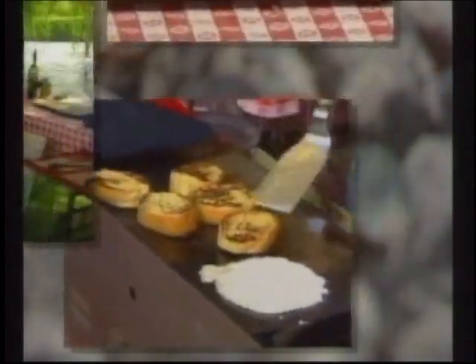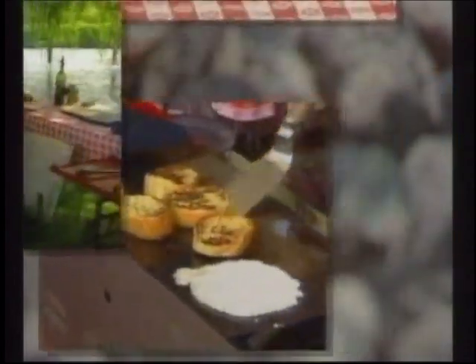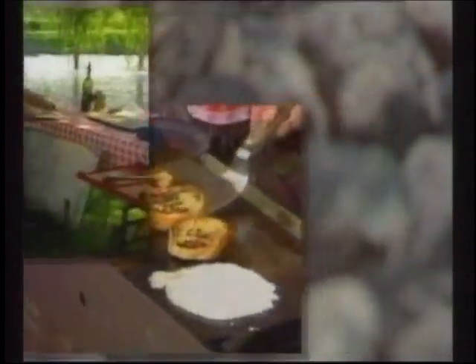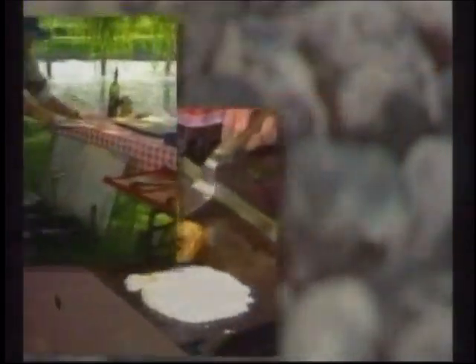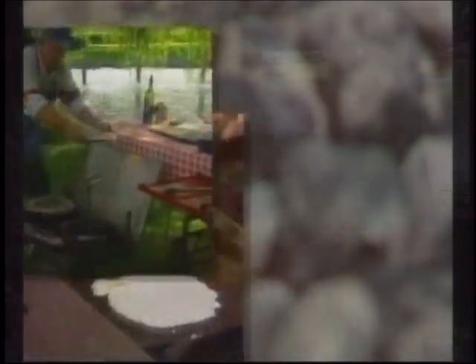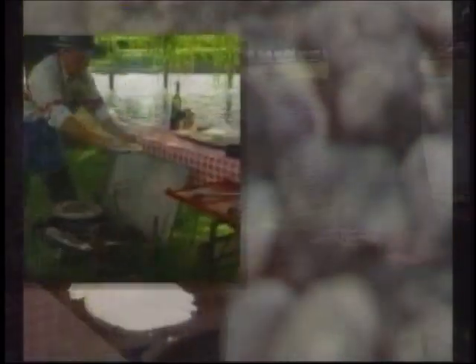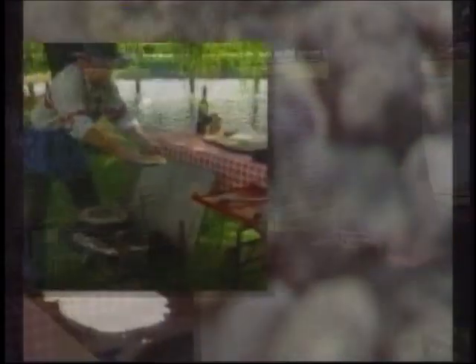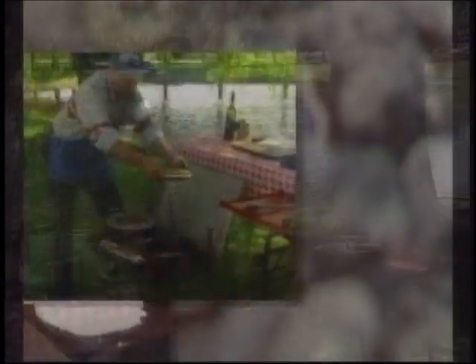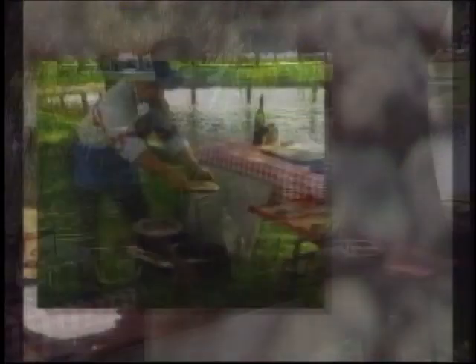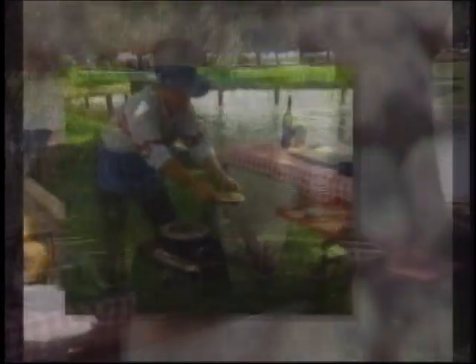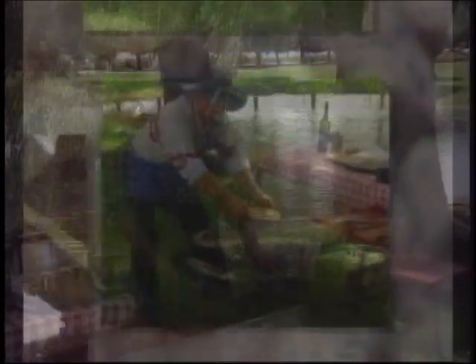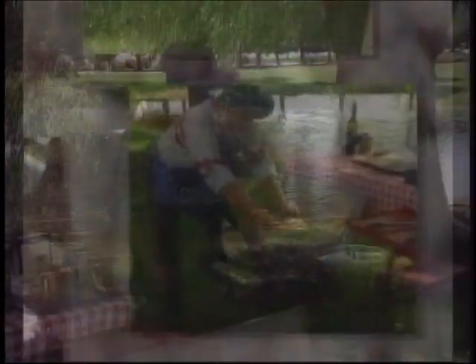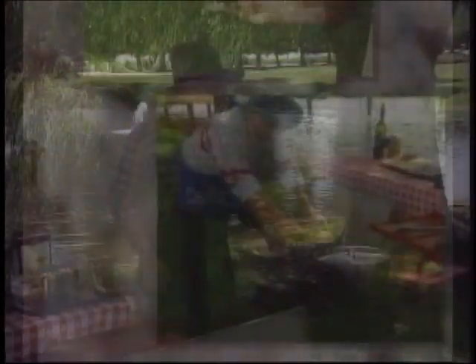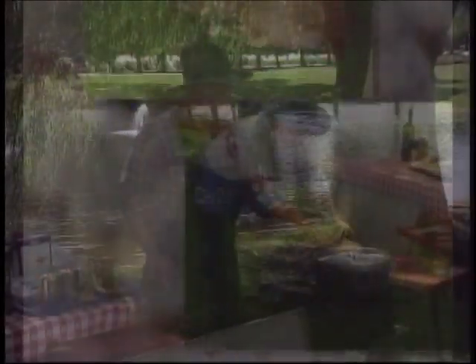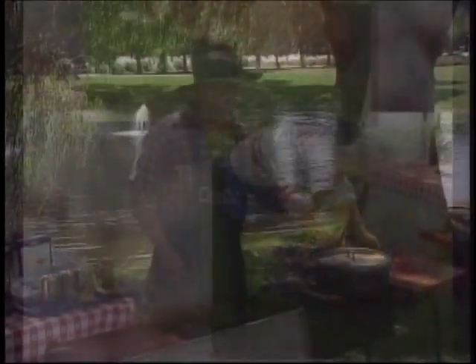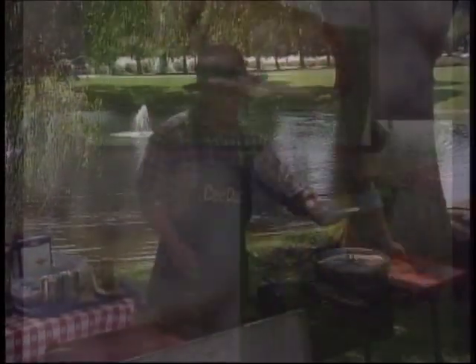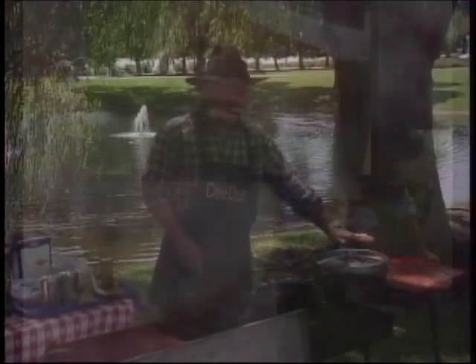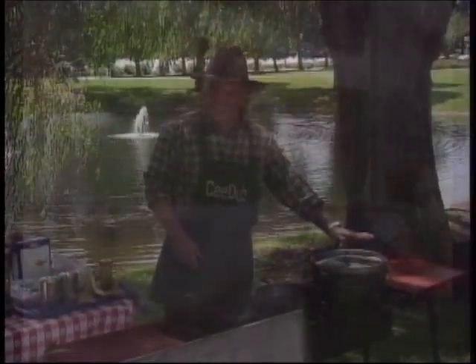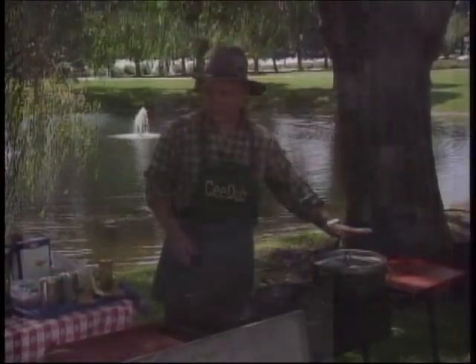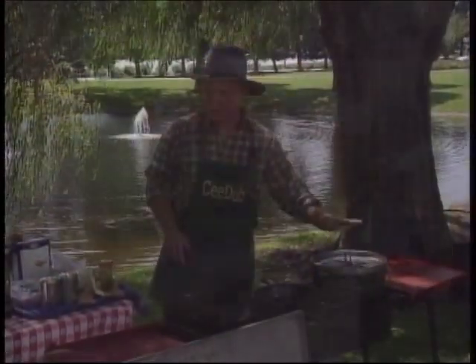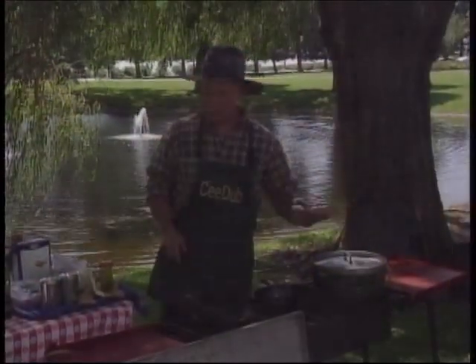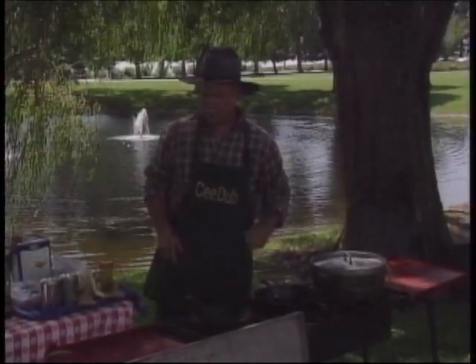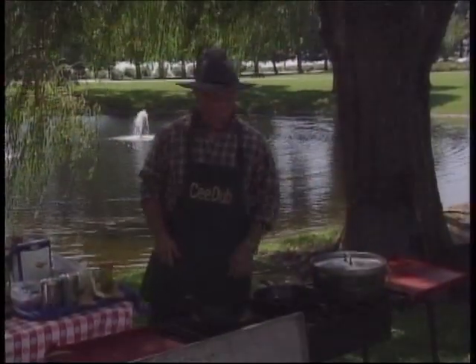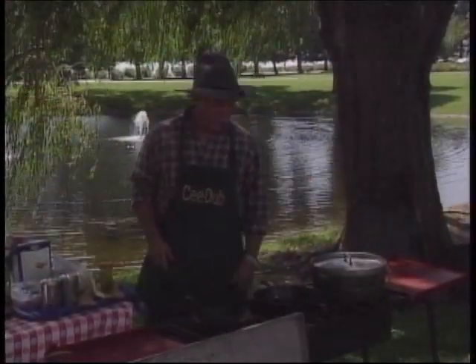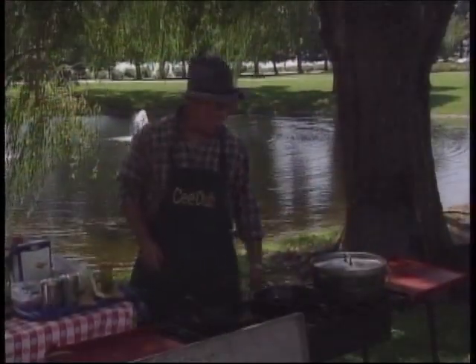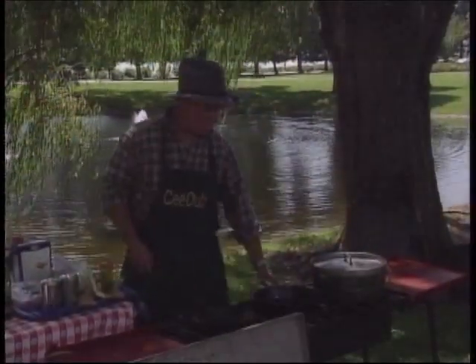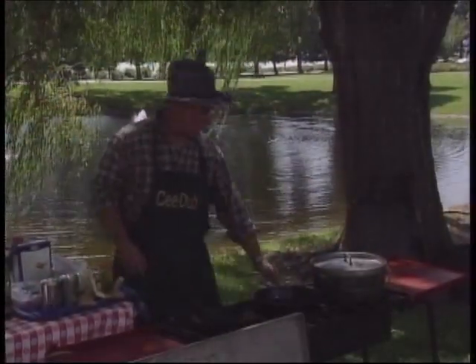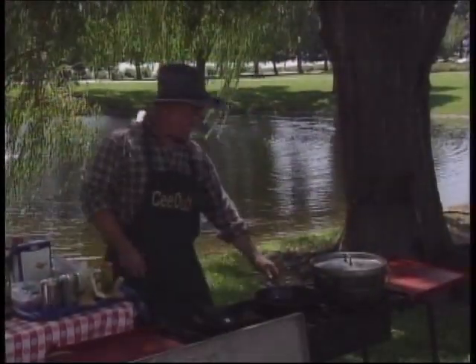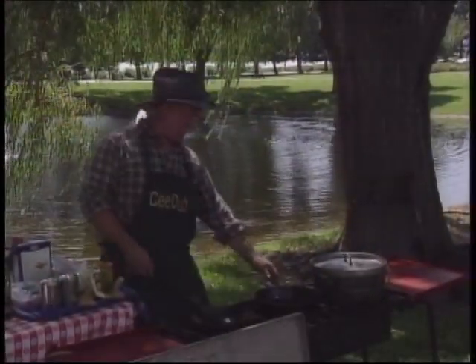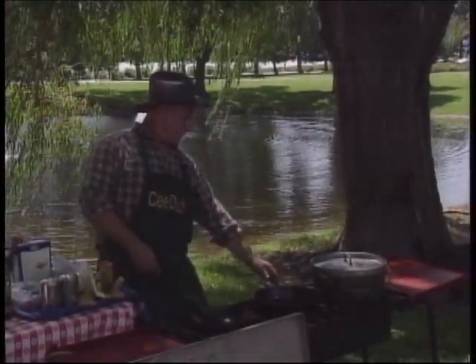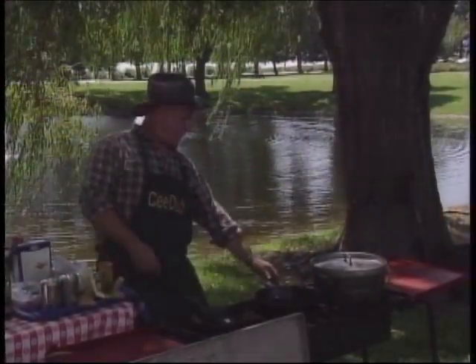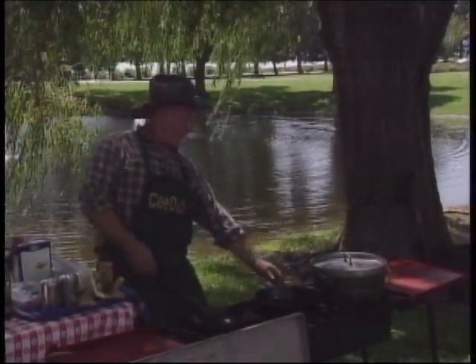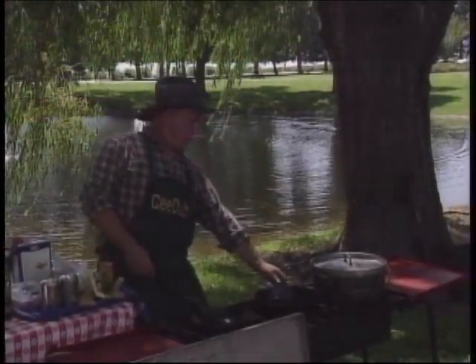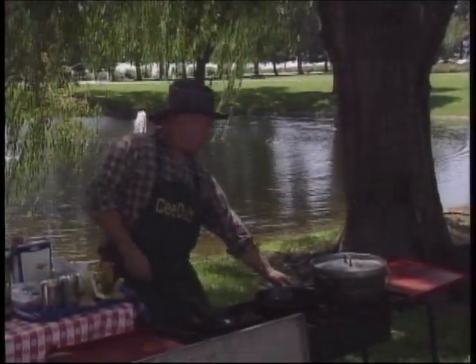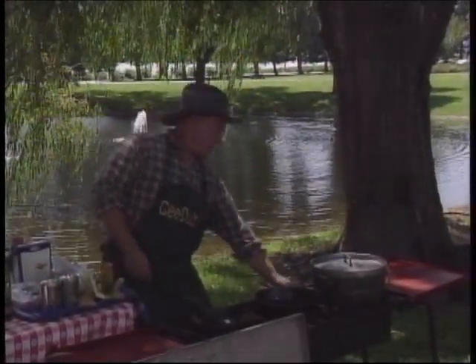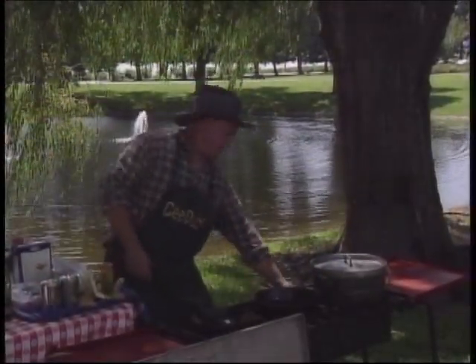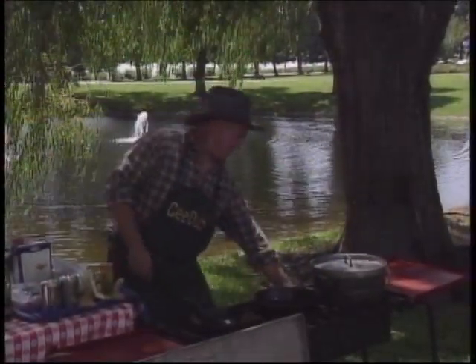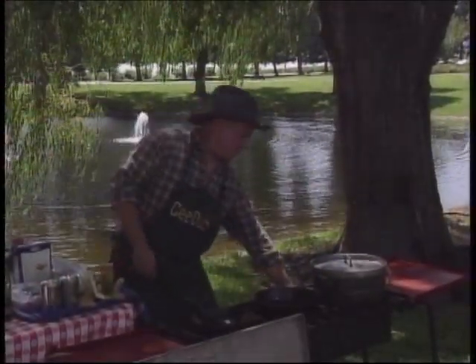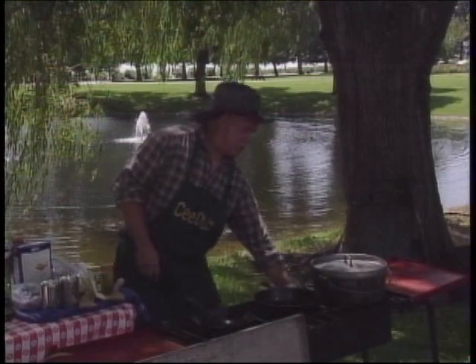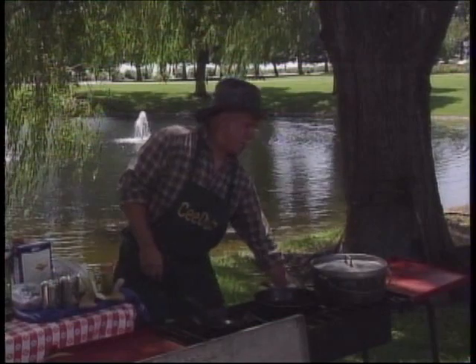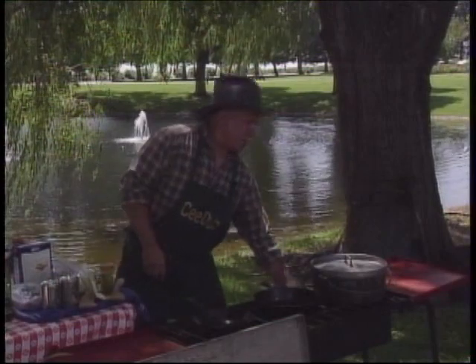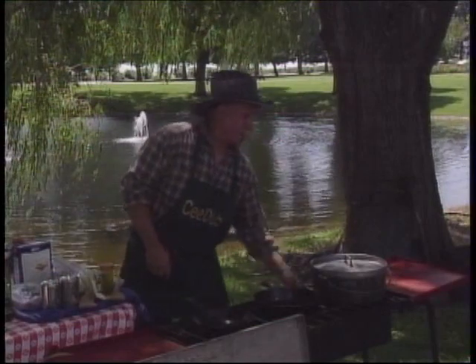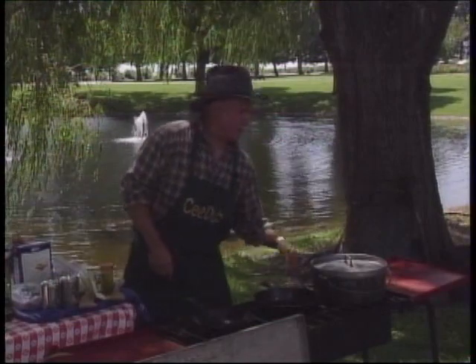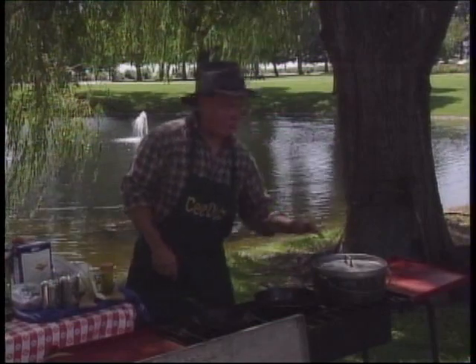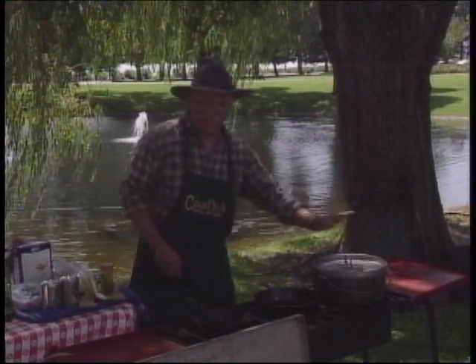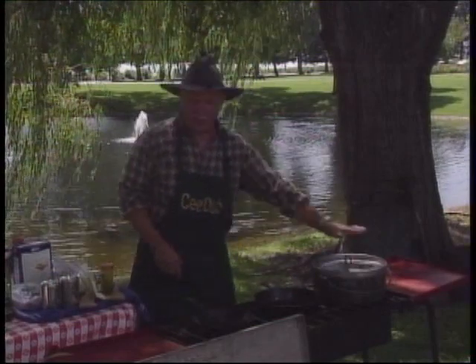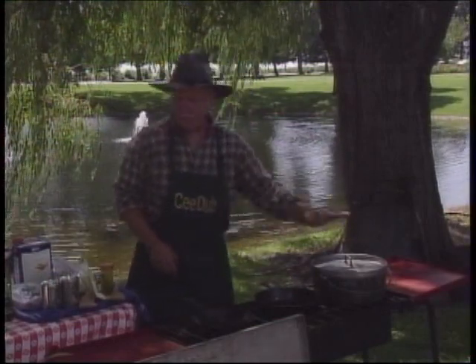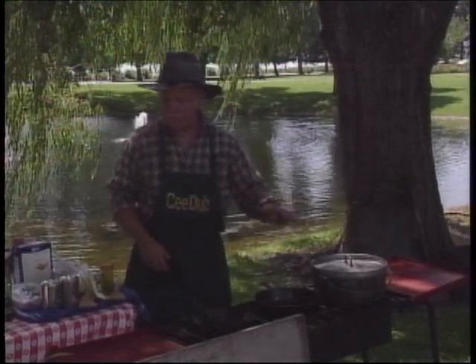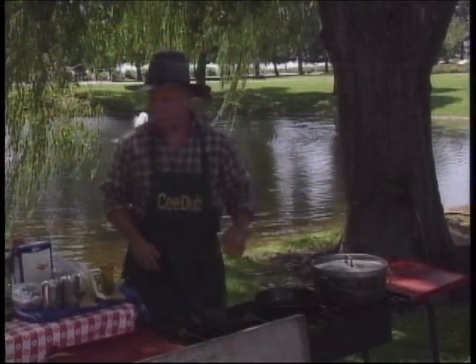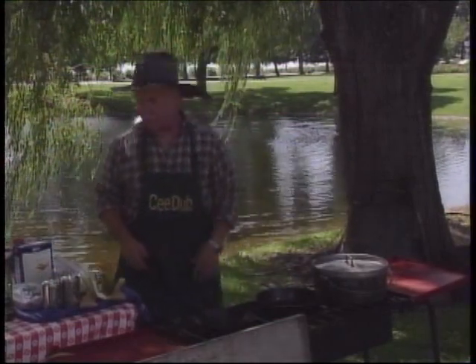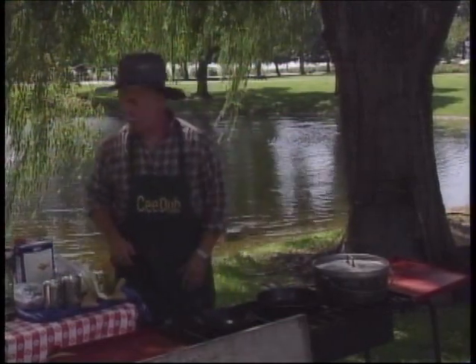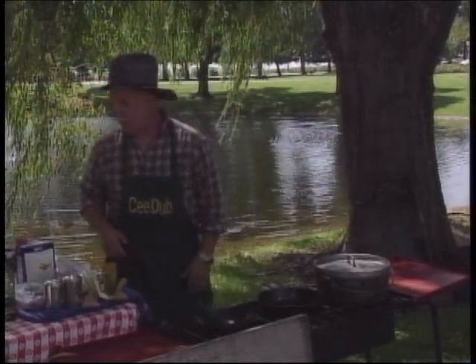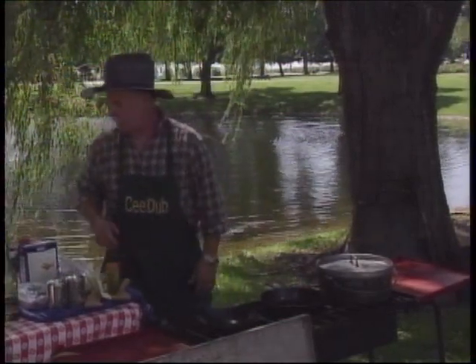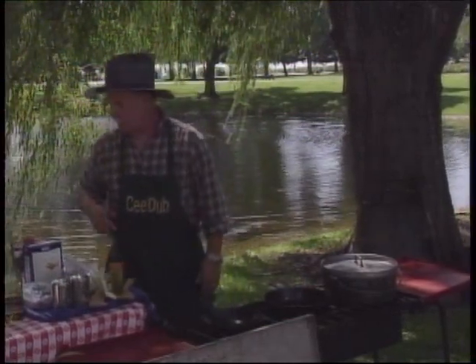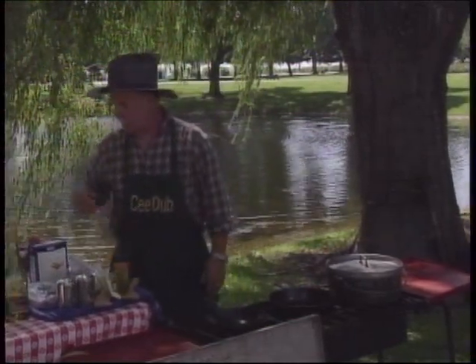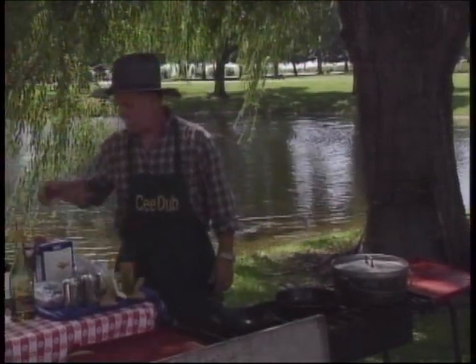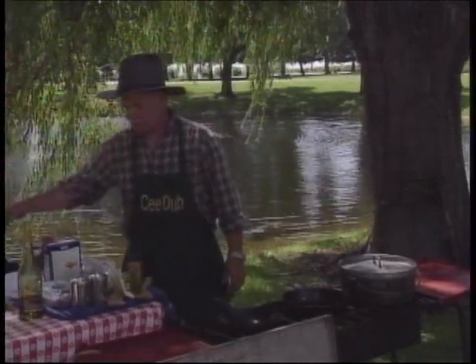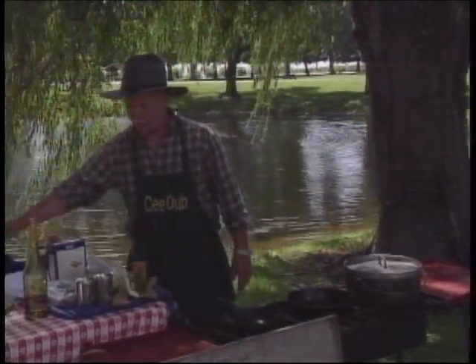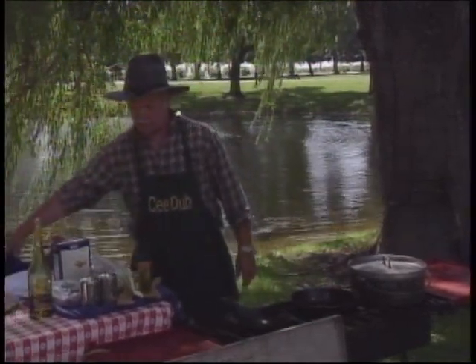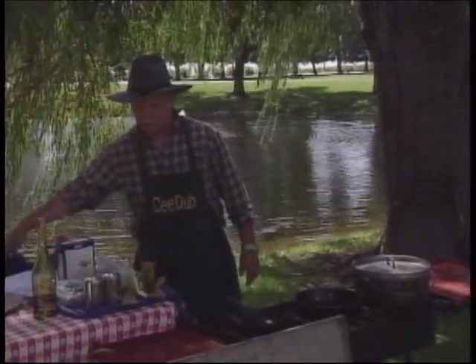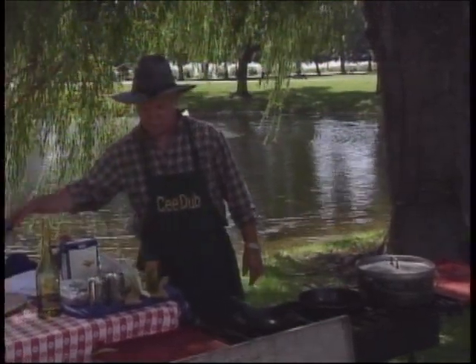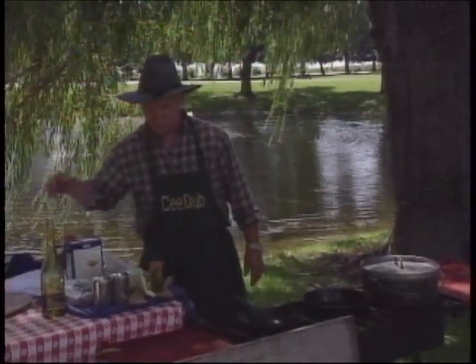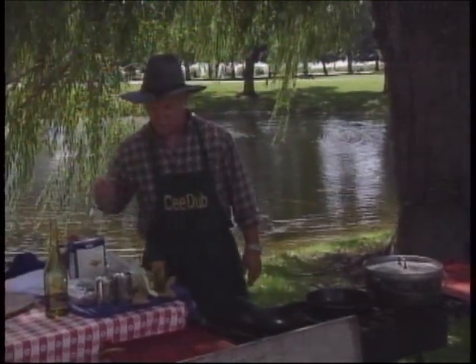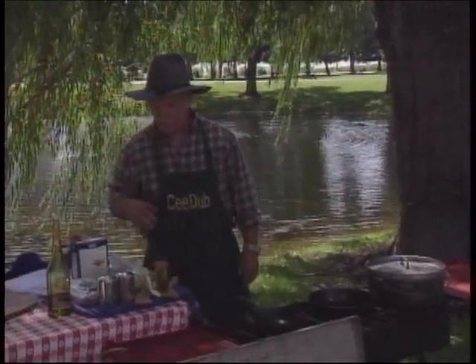We're going to make some pasta primavera. We've got some water boiling and we're getting ready to boil for our pasta.